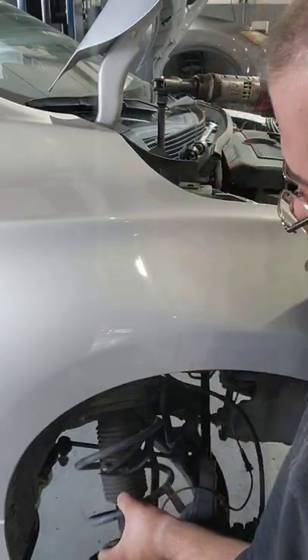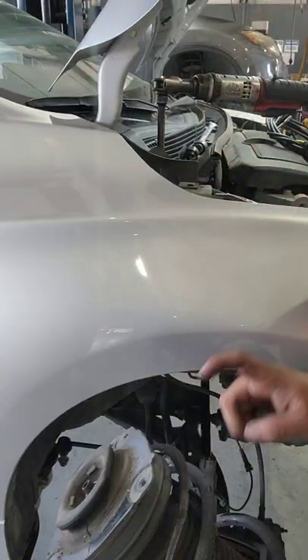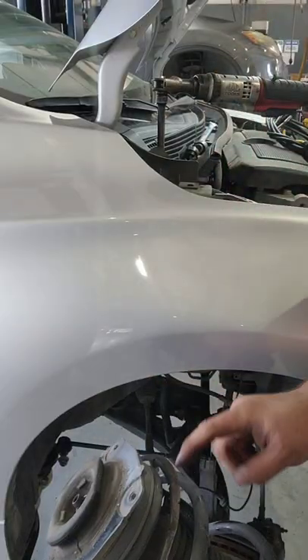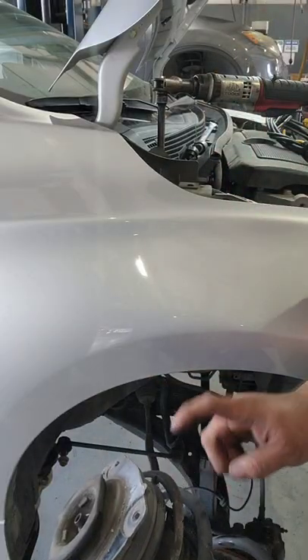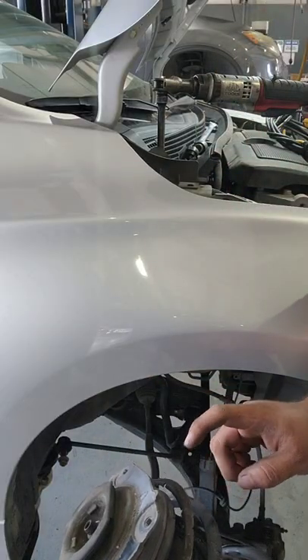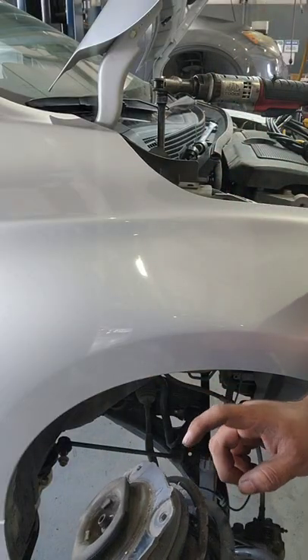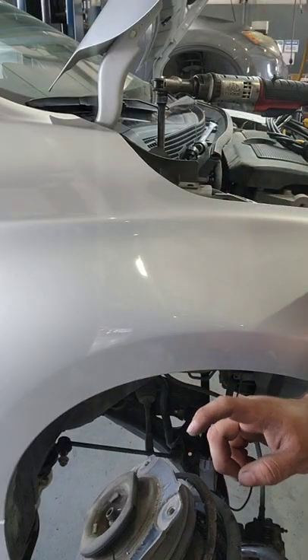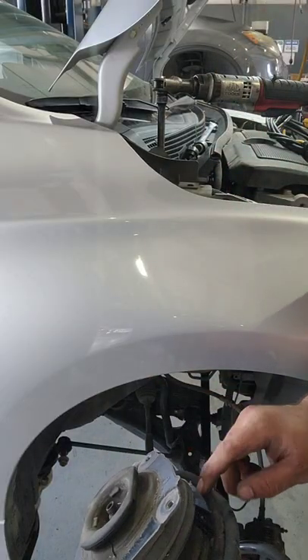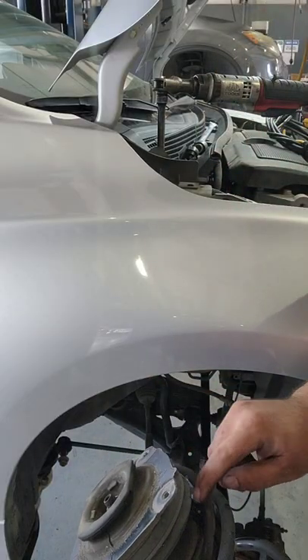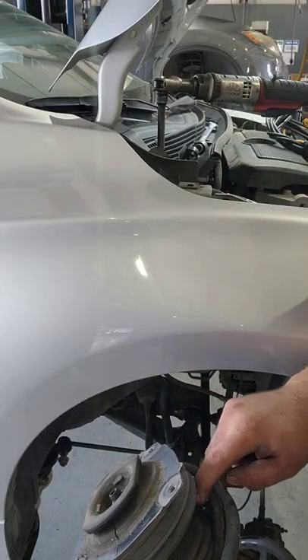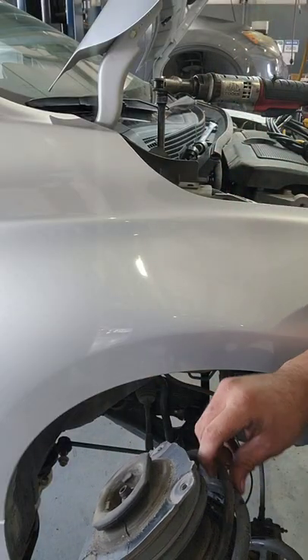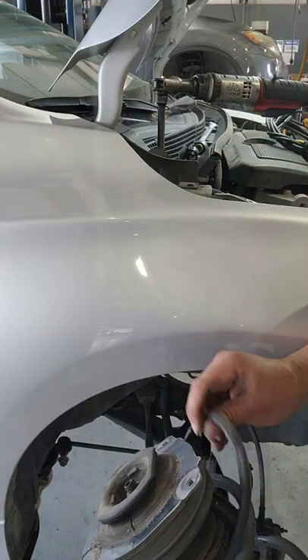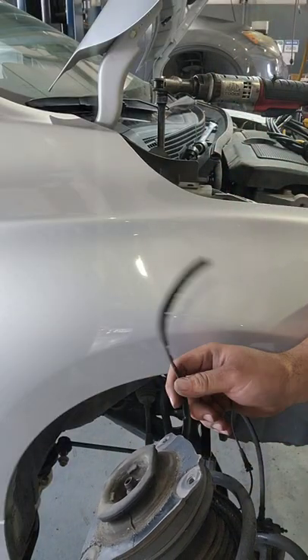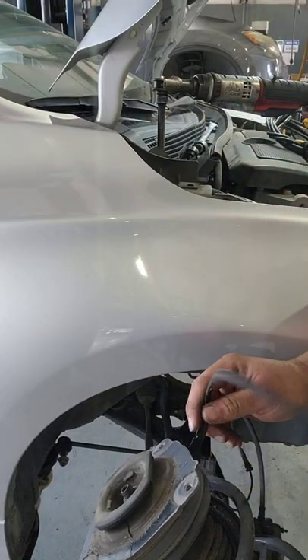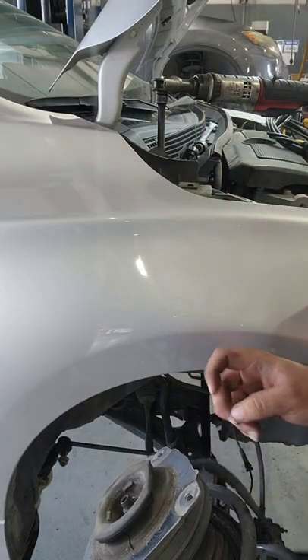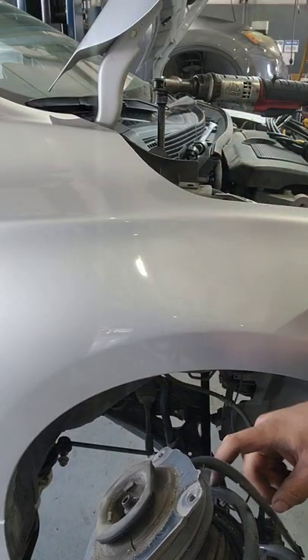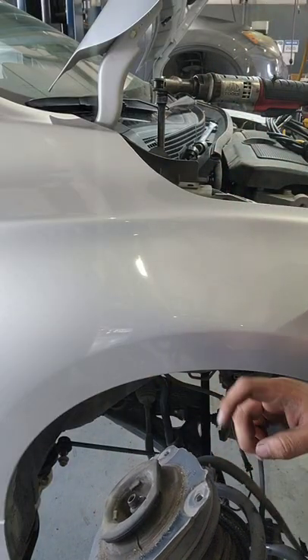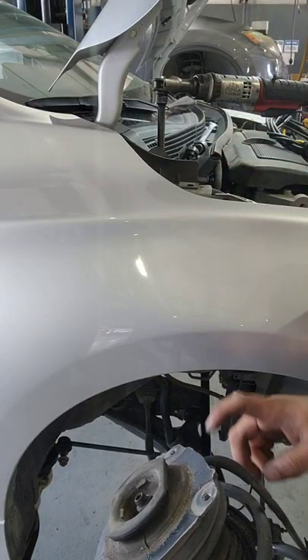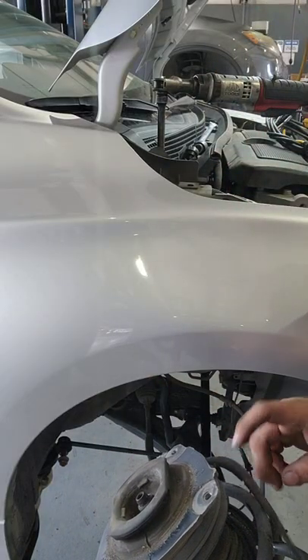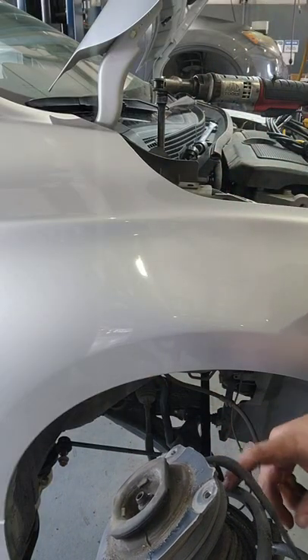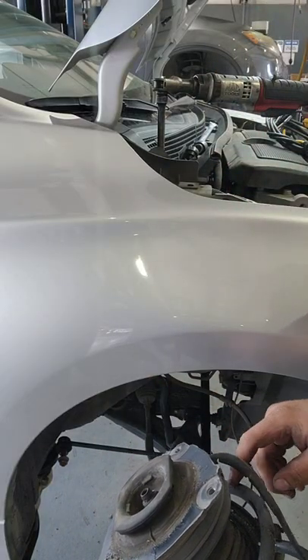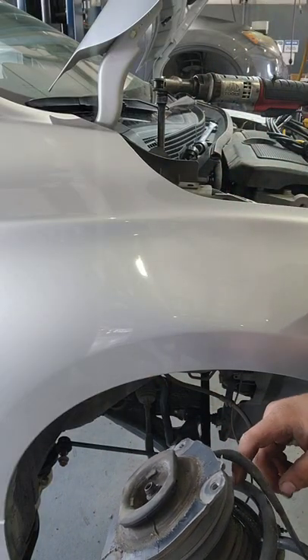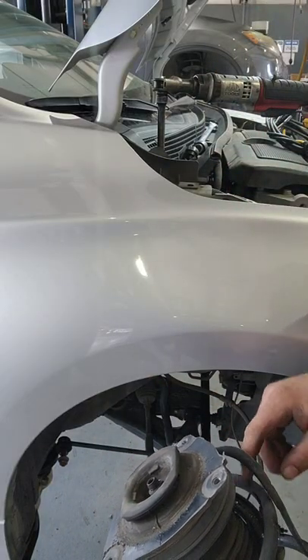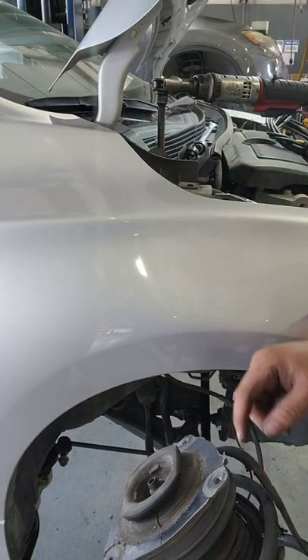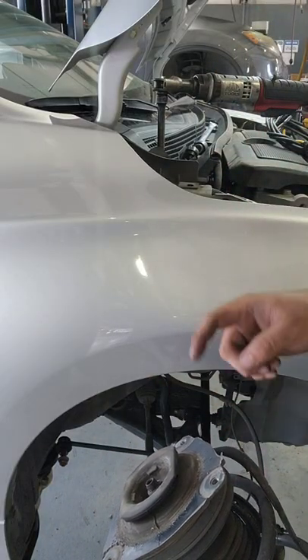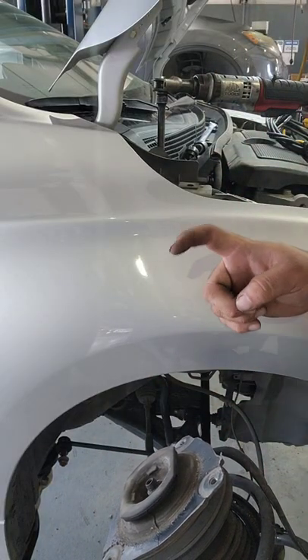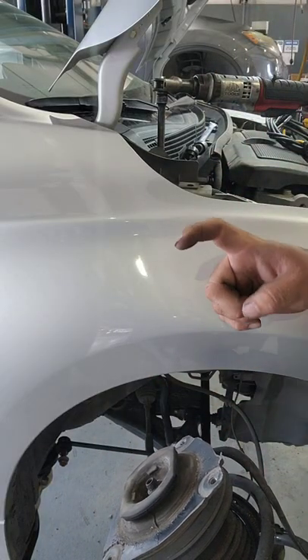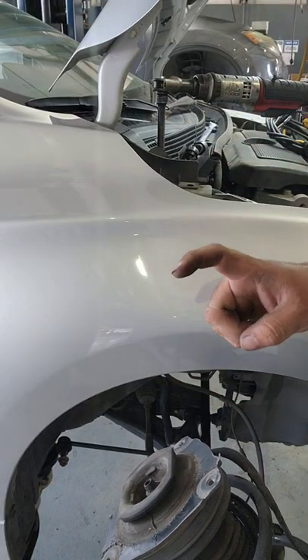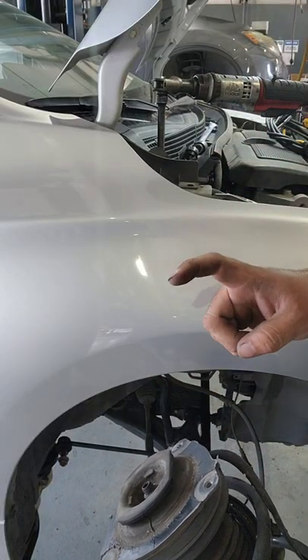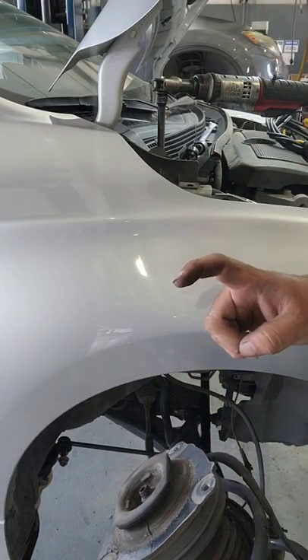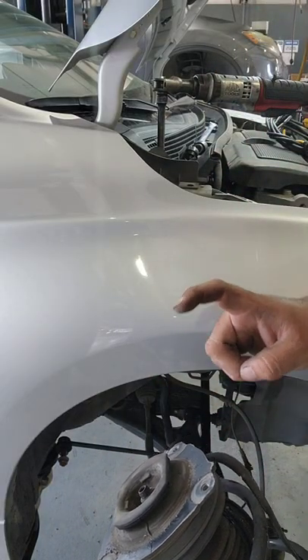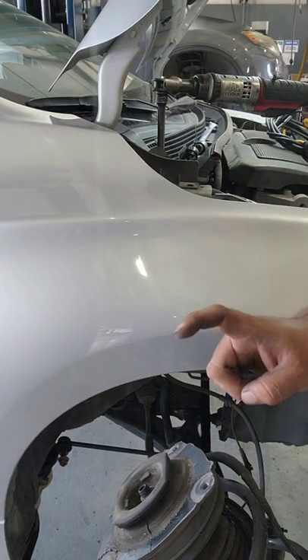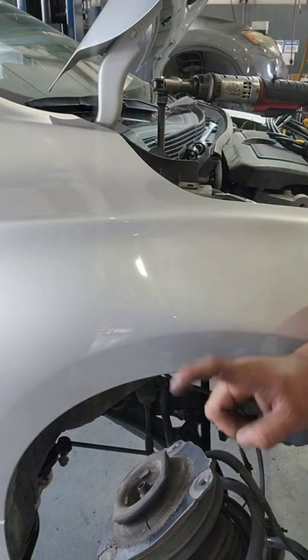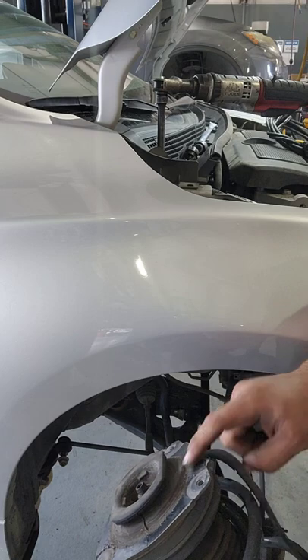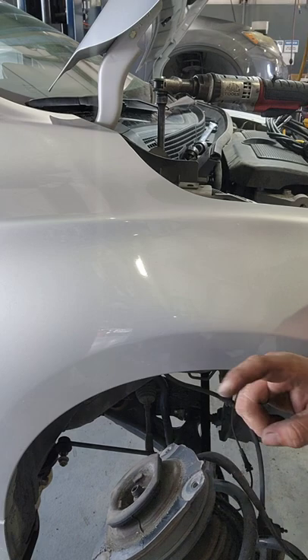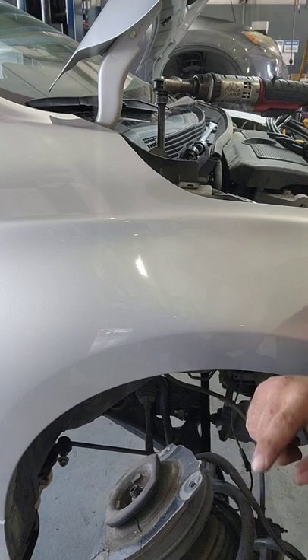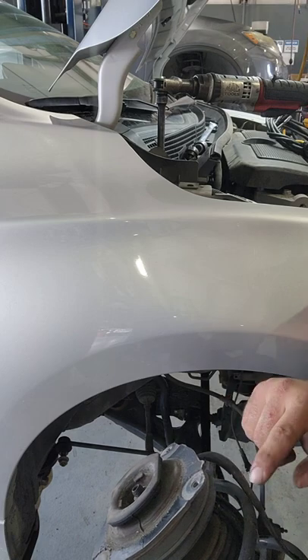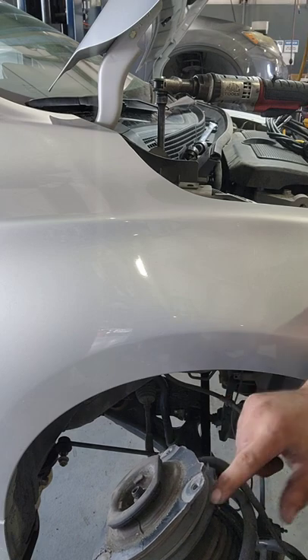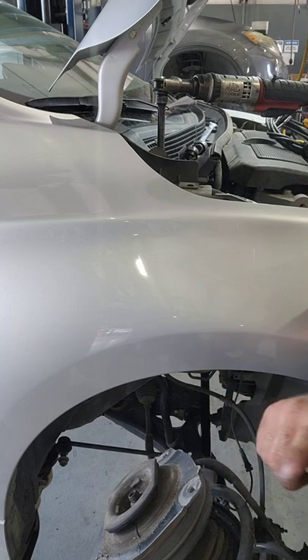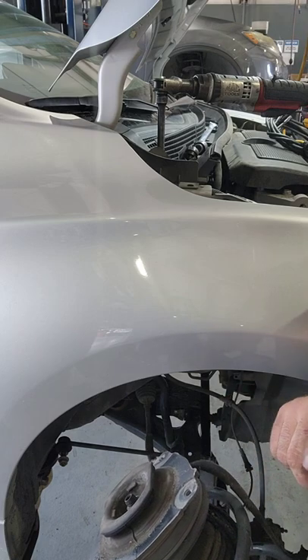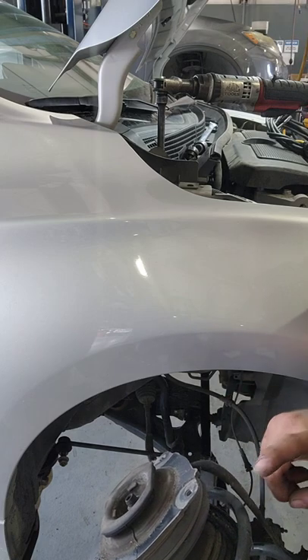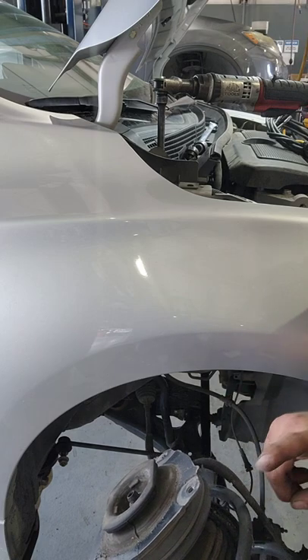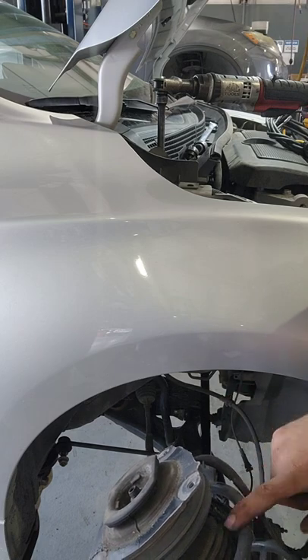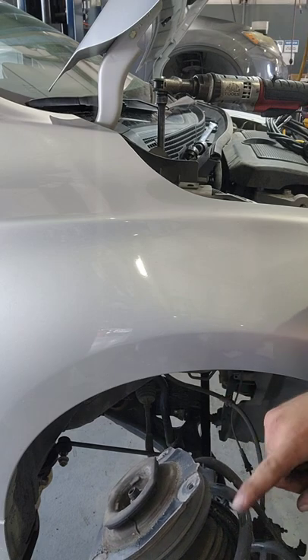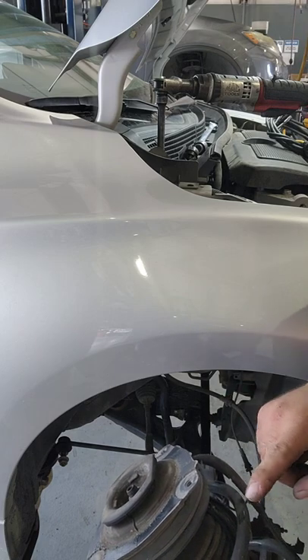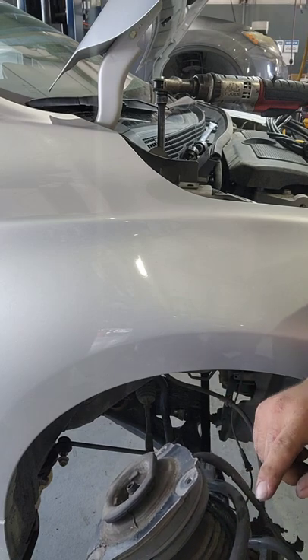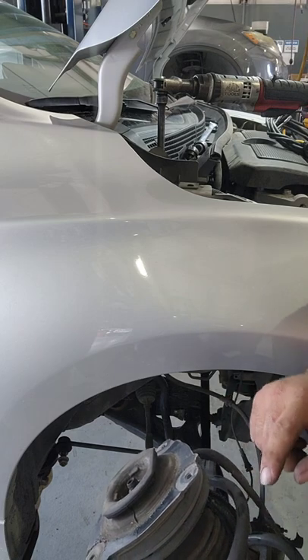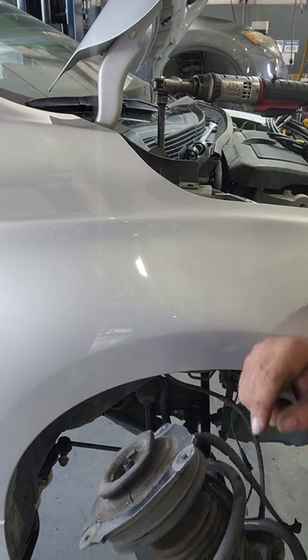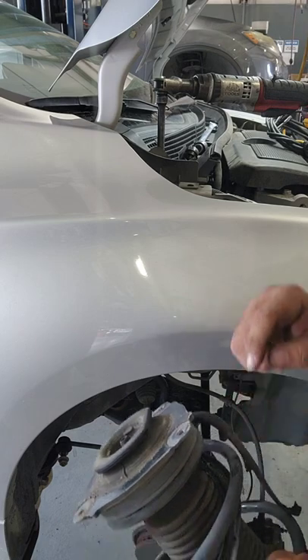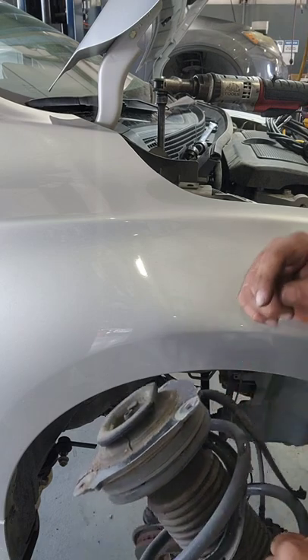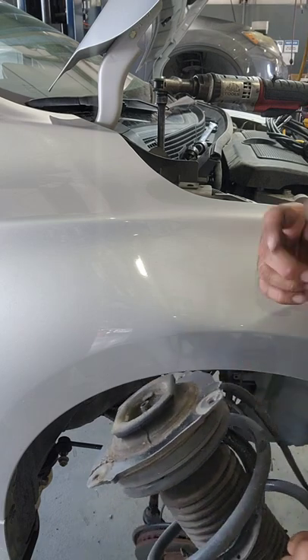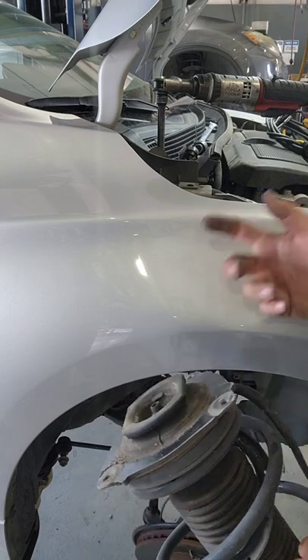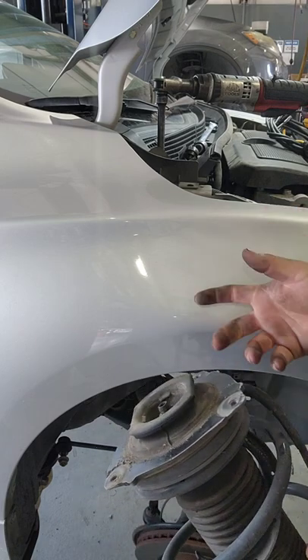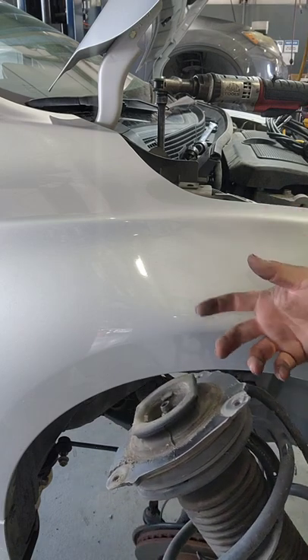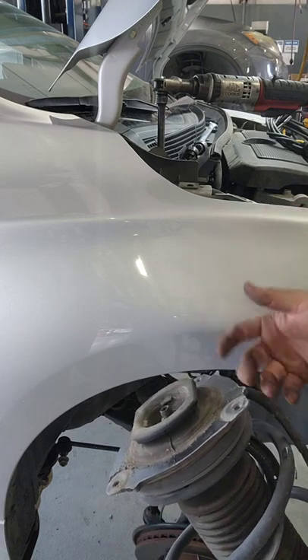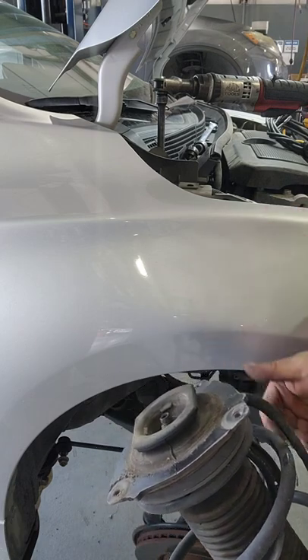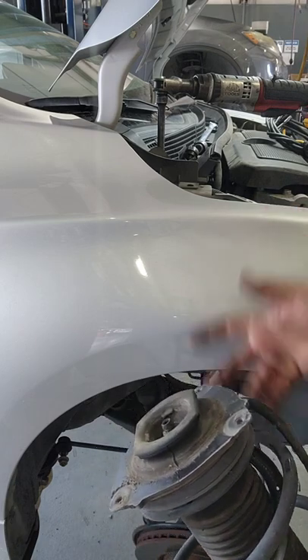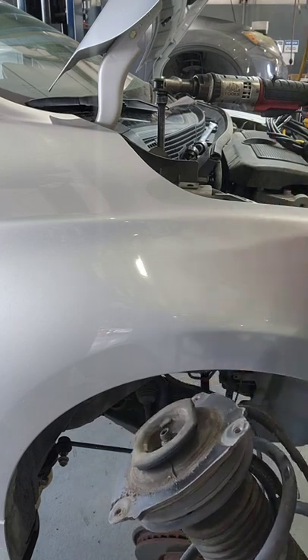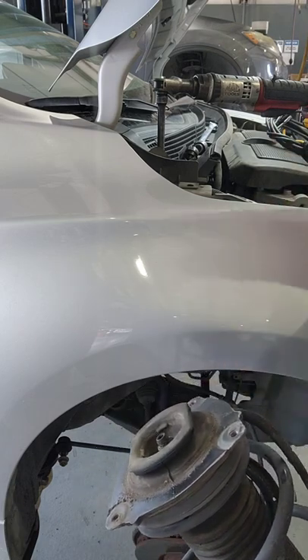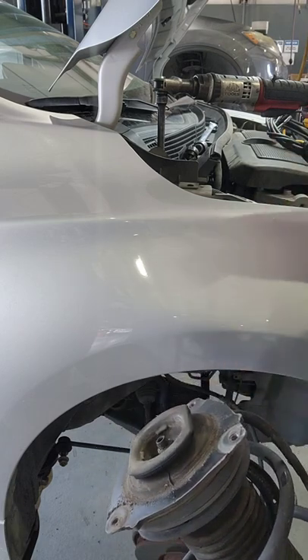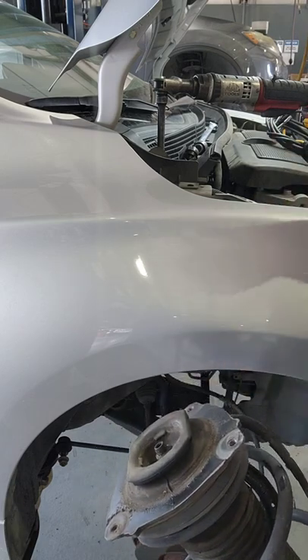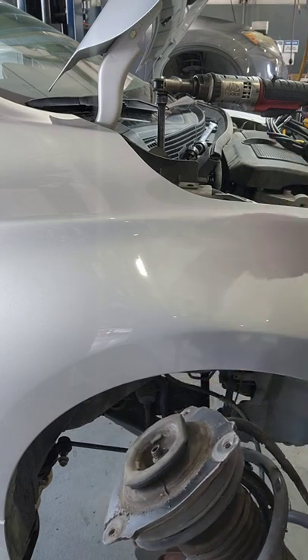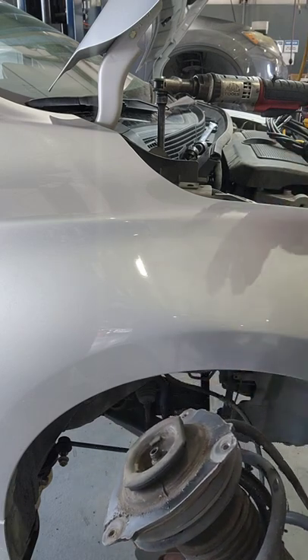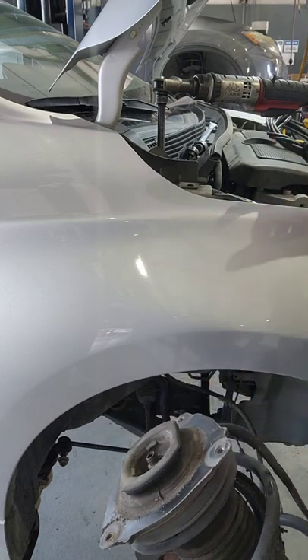Now this is only available with the spring. I was gonna do mount, bearing, spring — so why not just change out the whole thing.